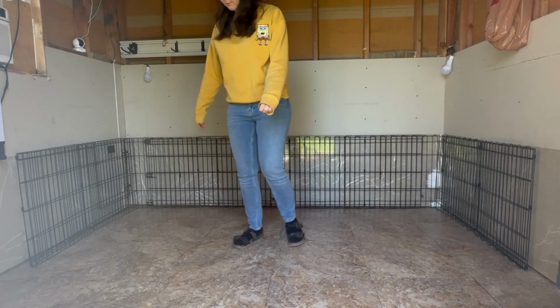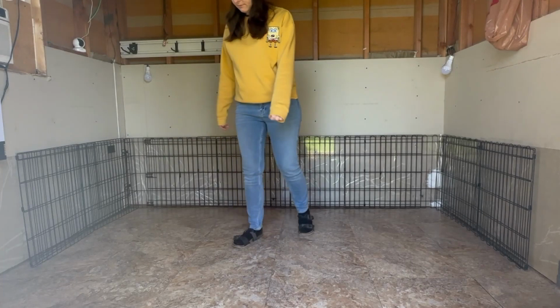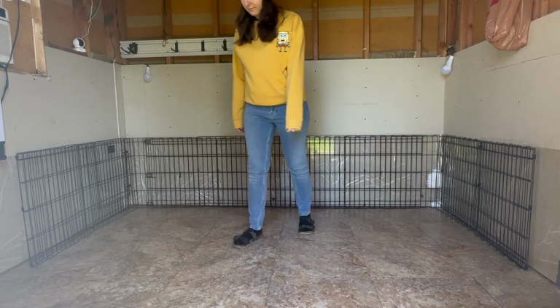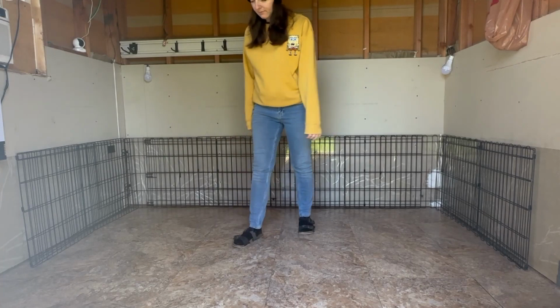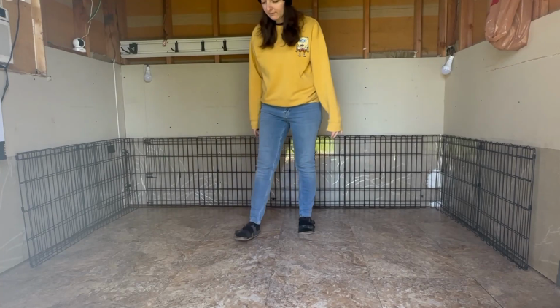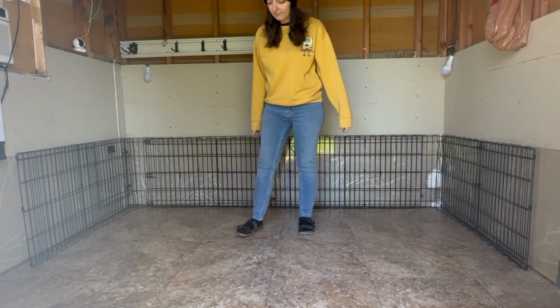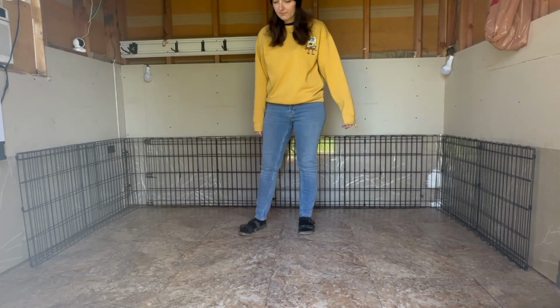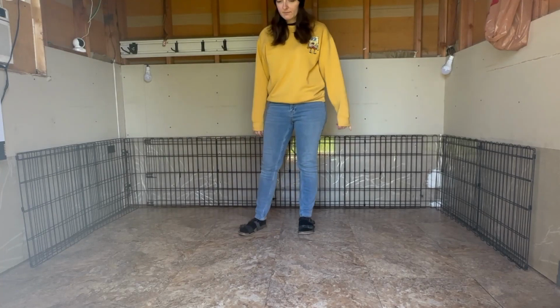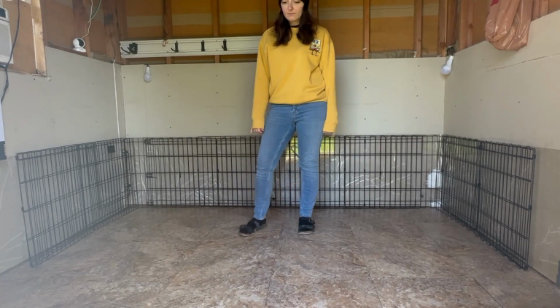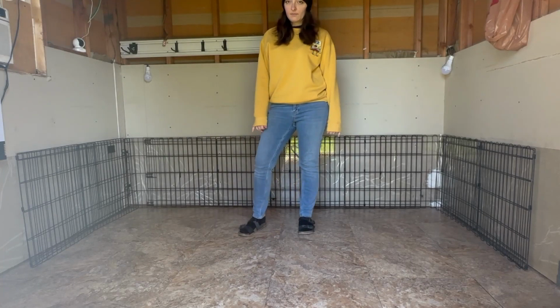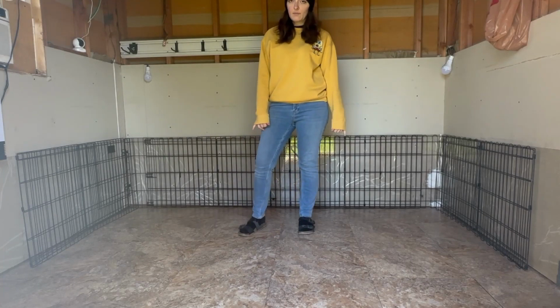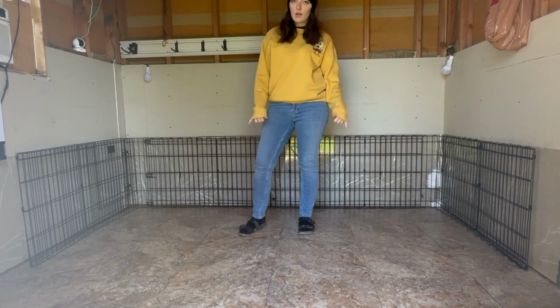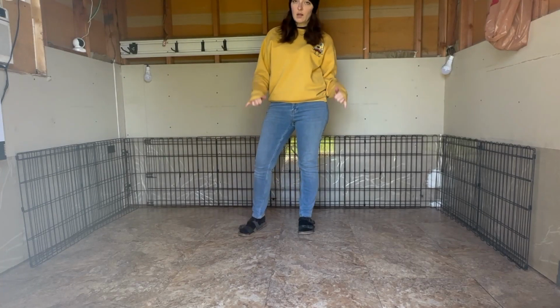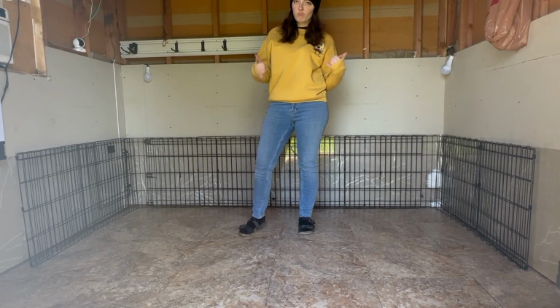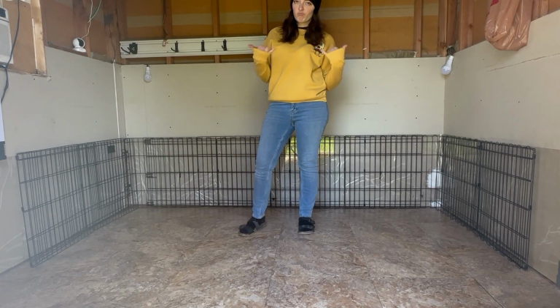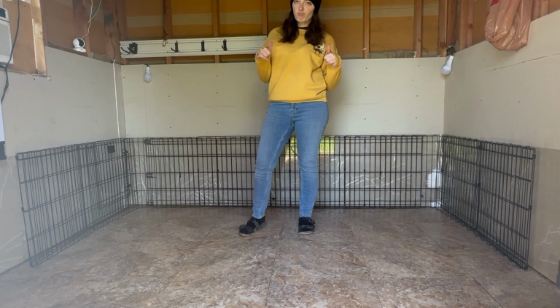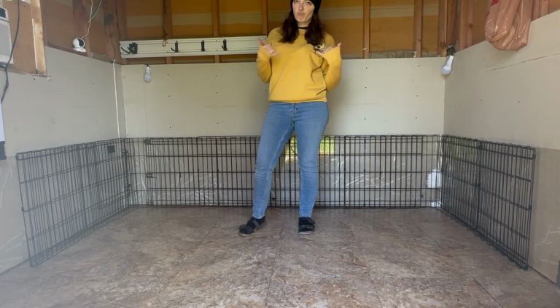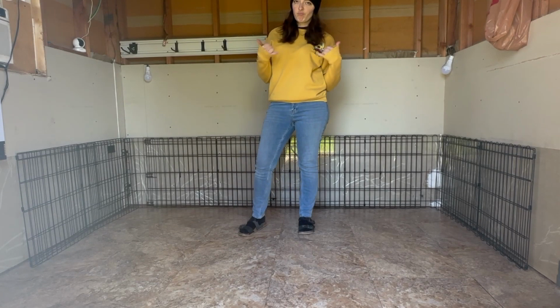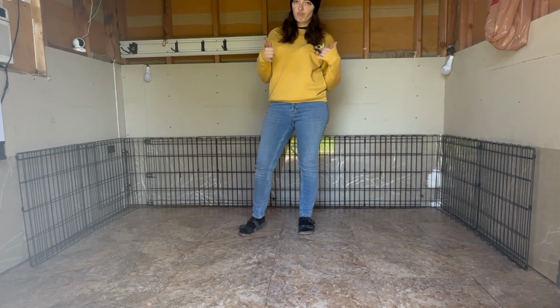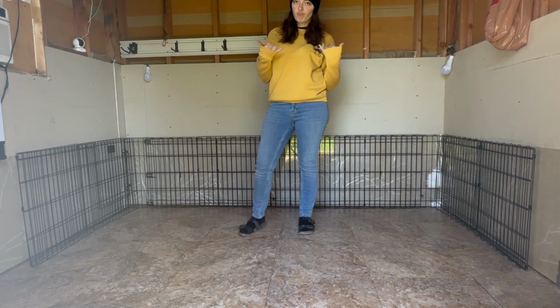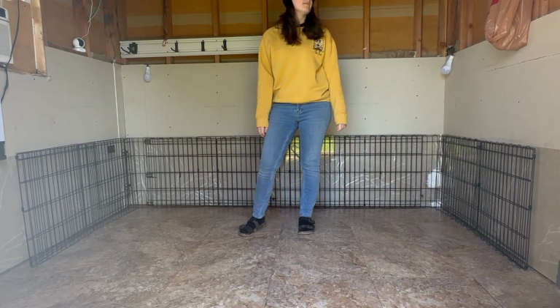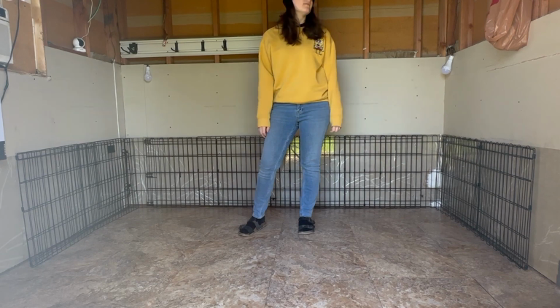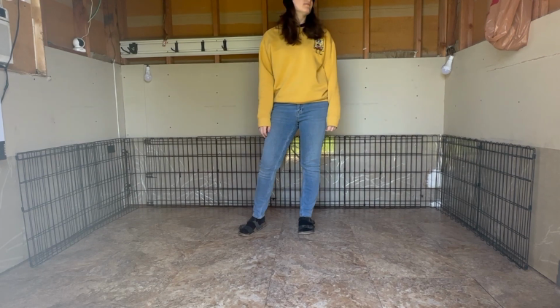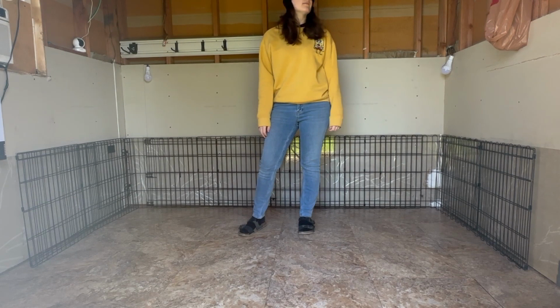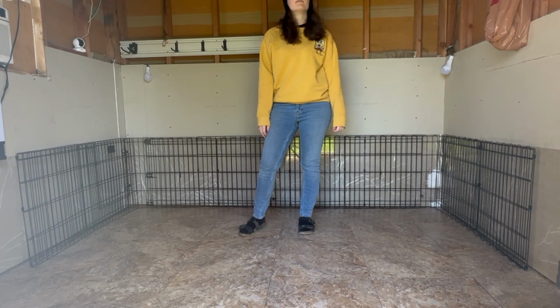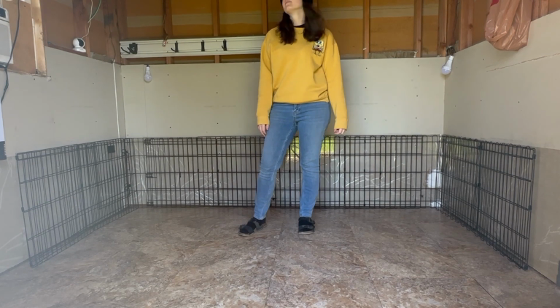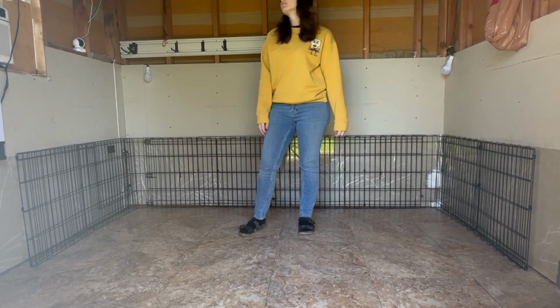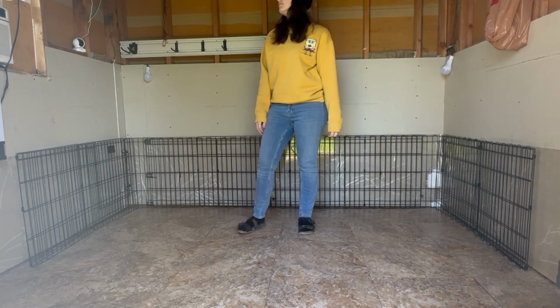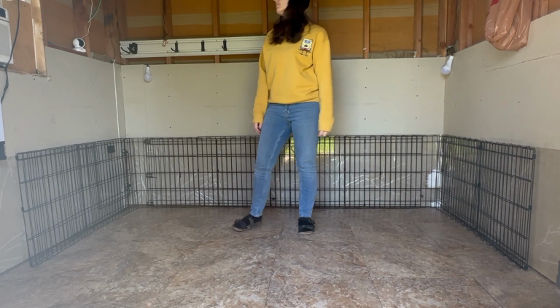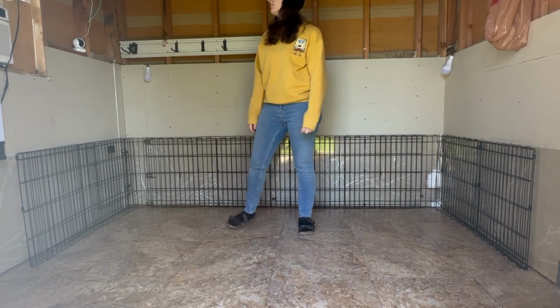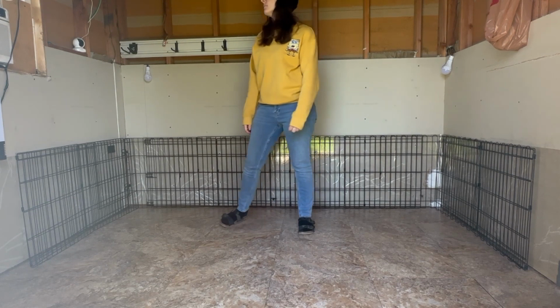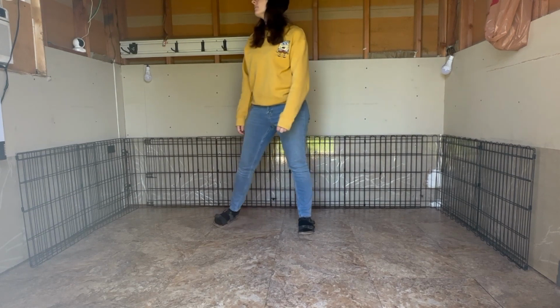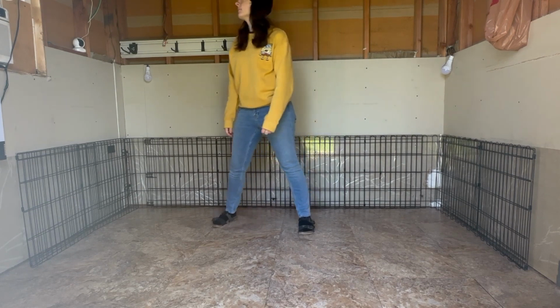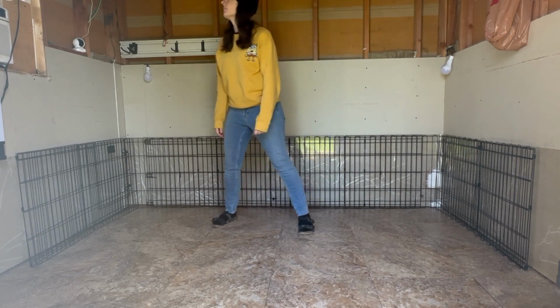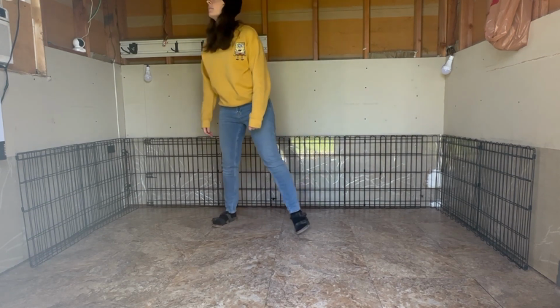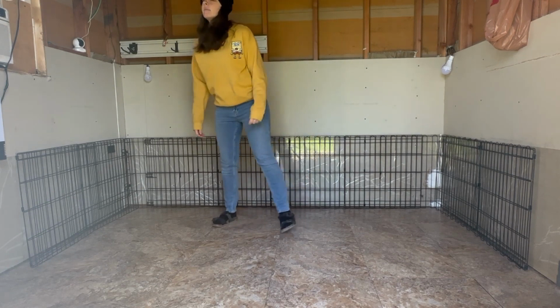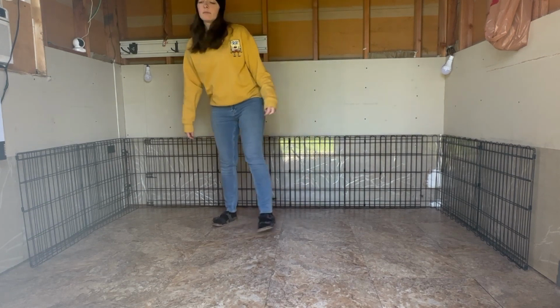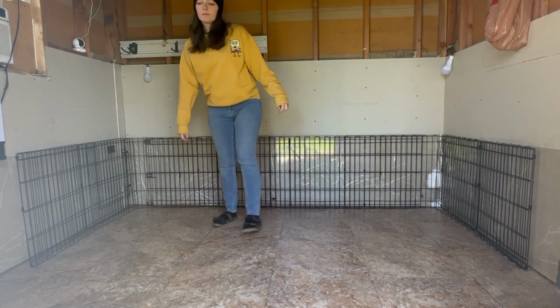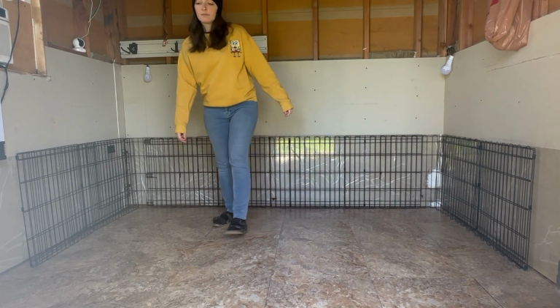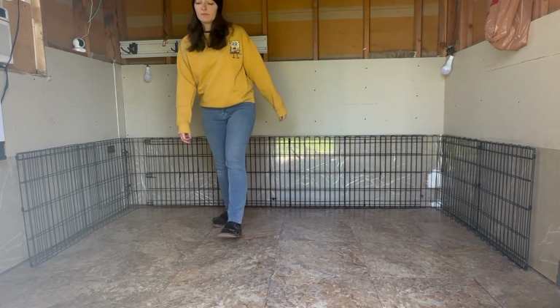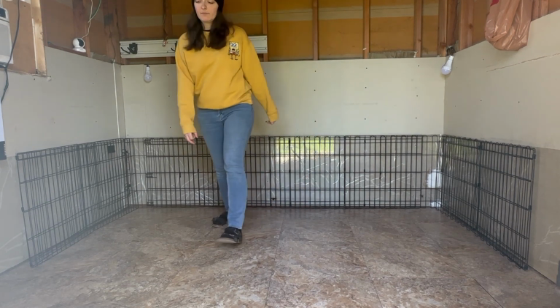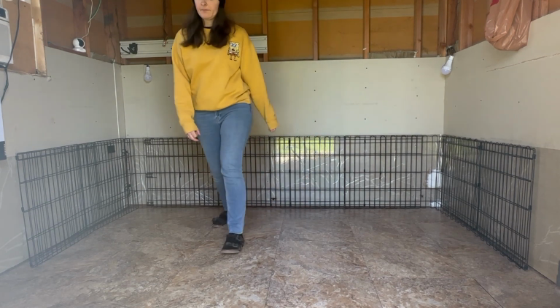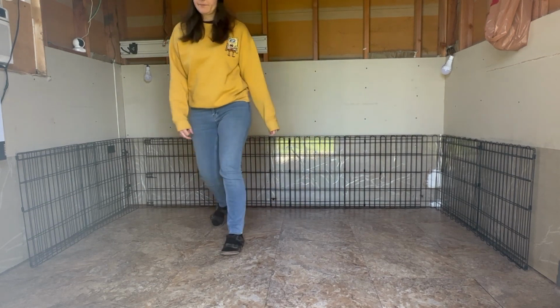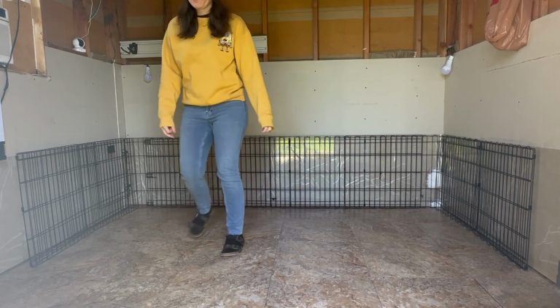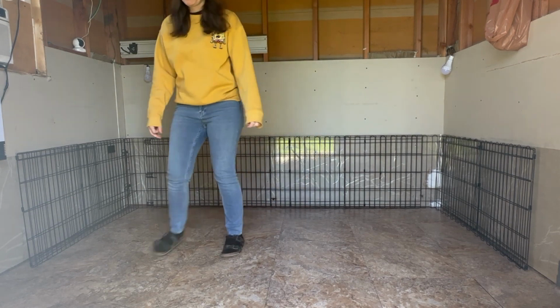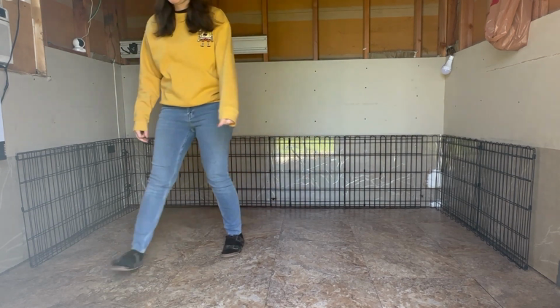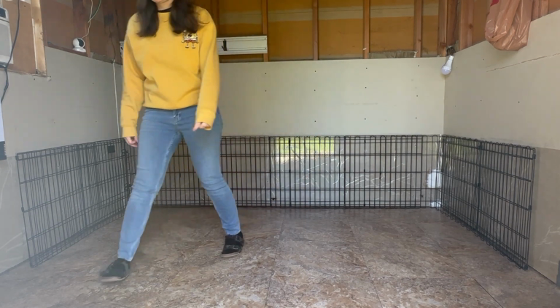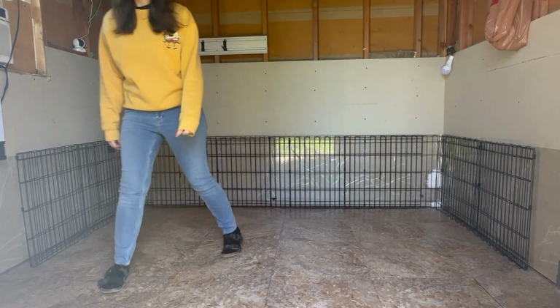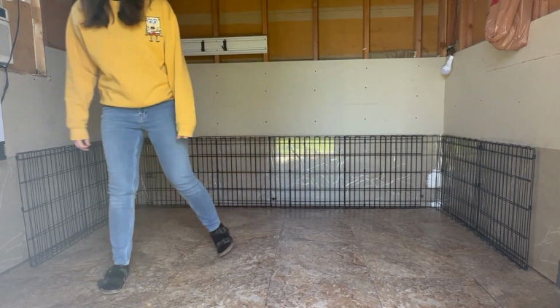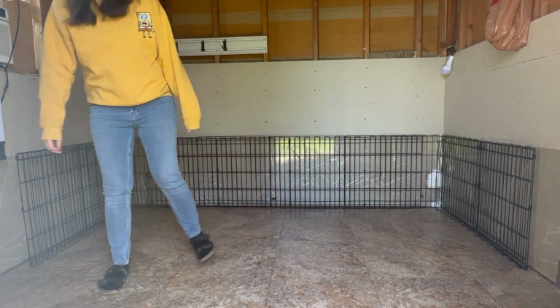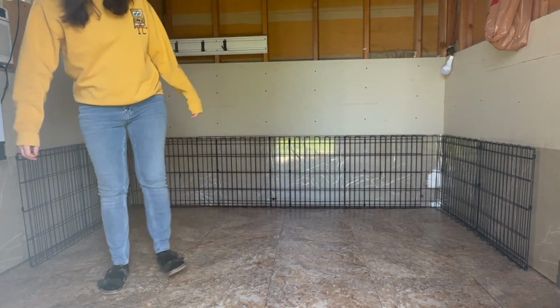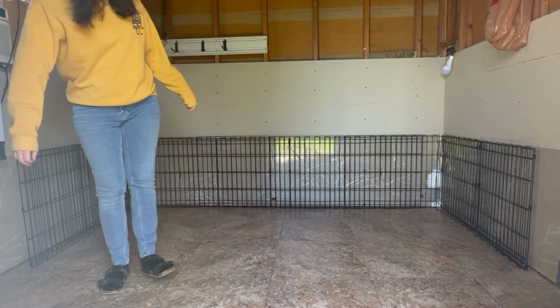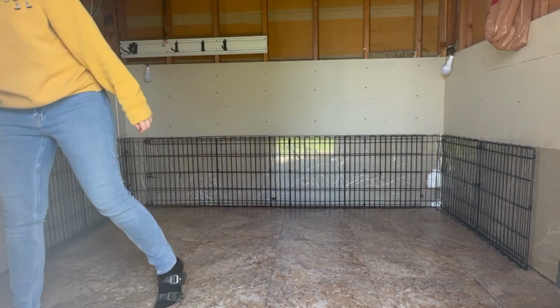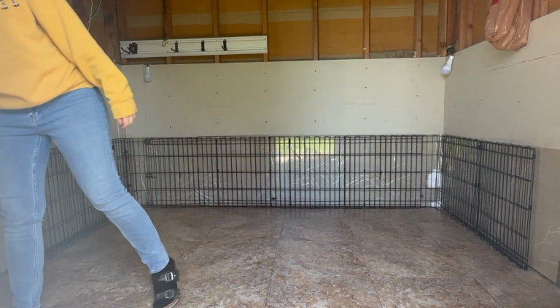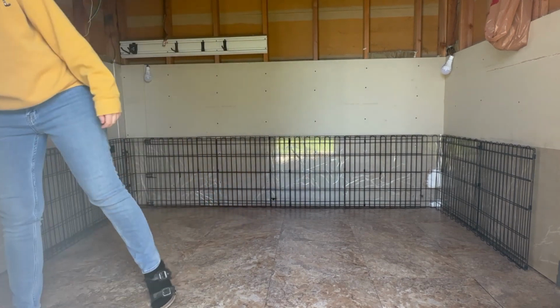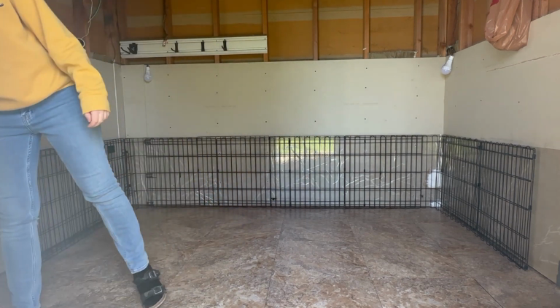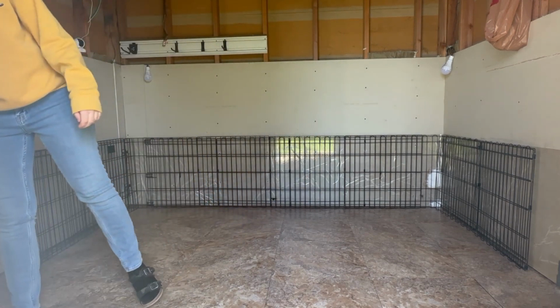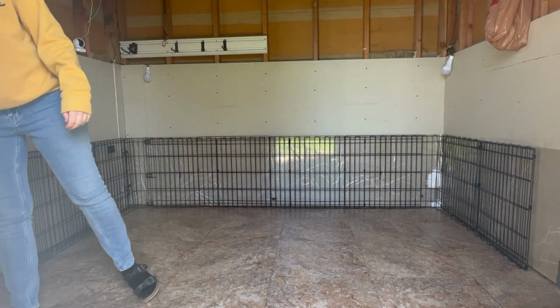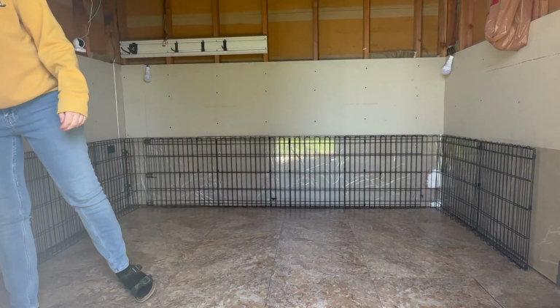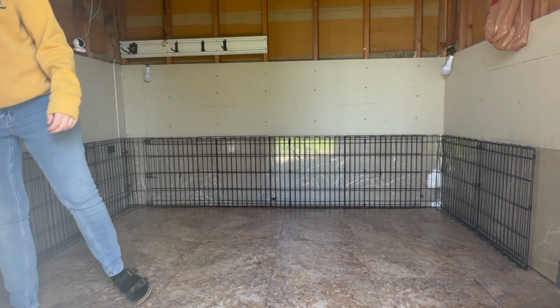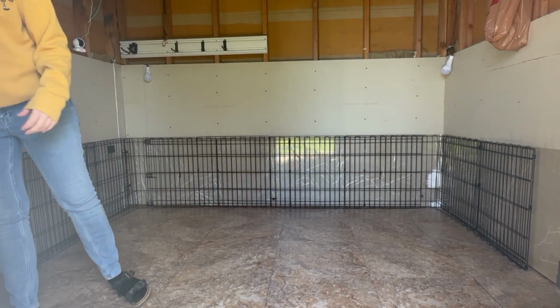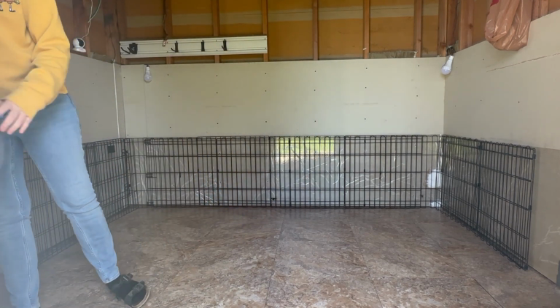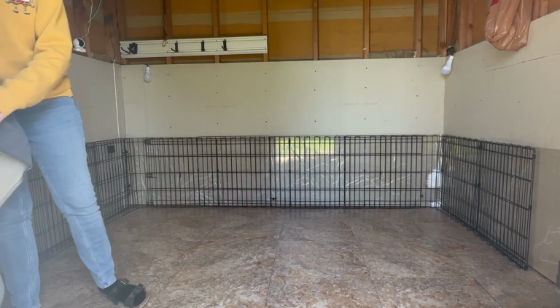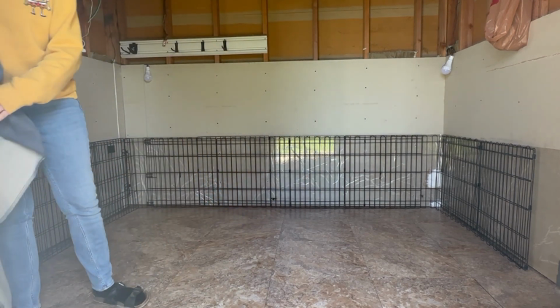Hey there, I'm Nerdy Pickle and today we are getting ready to take in some new fosters — a mama dog and her six puppies.